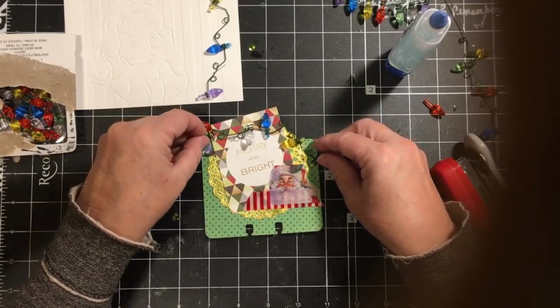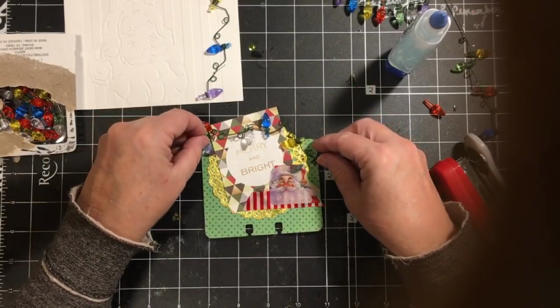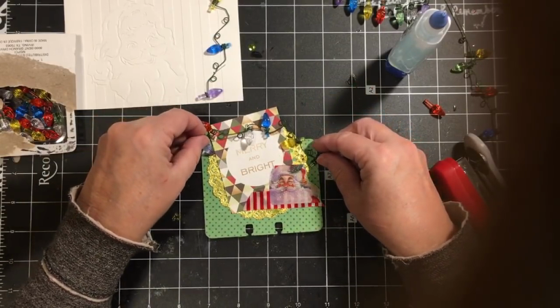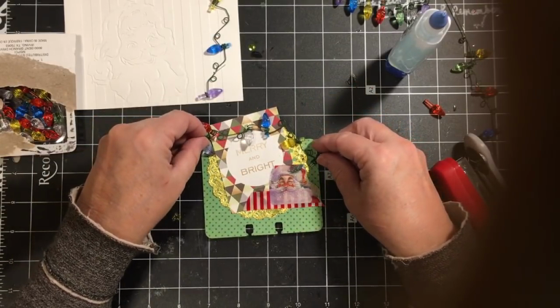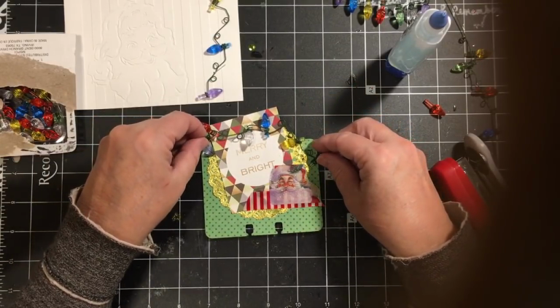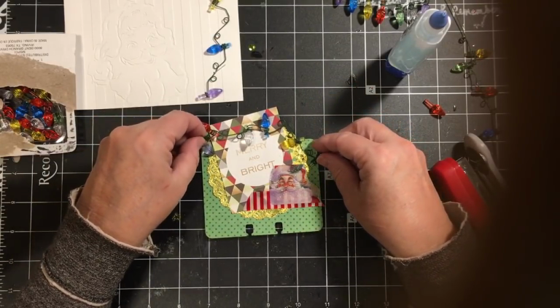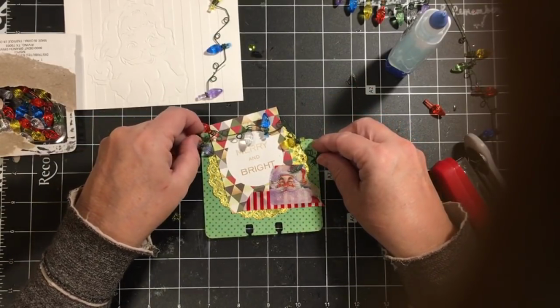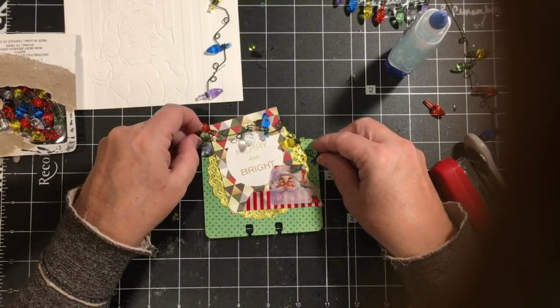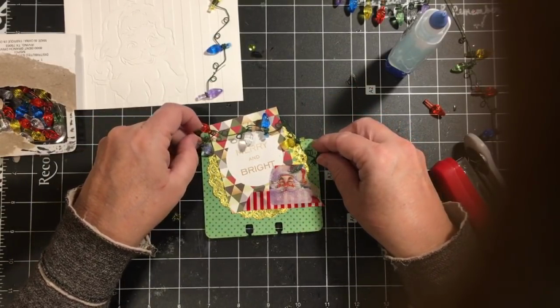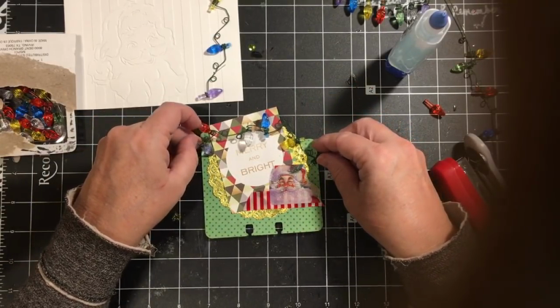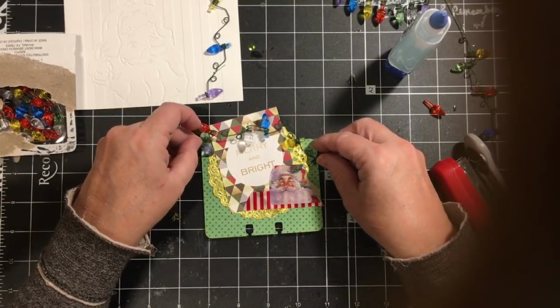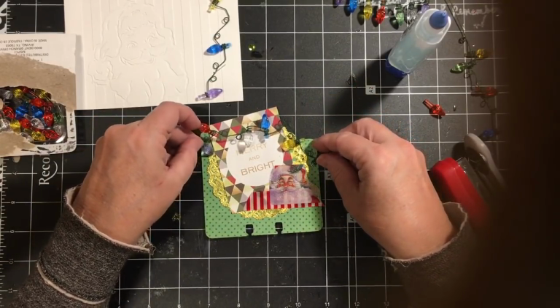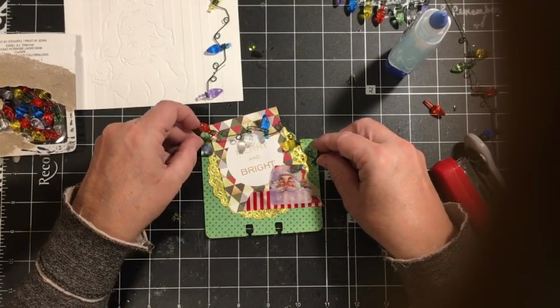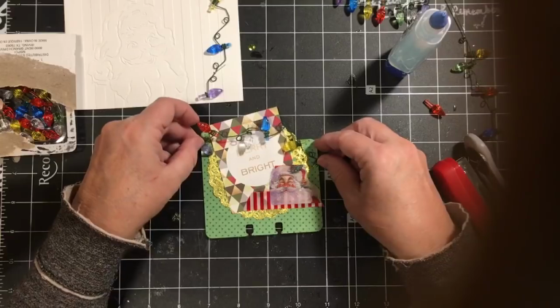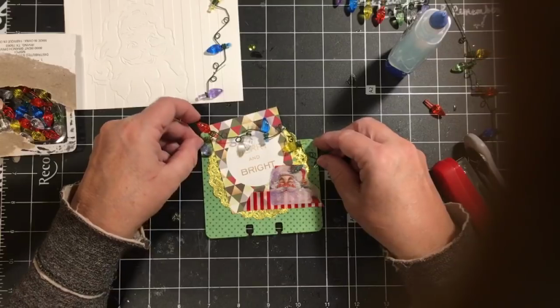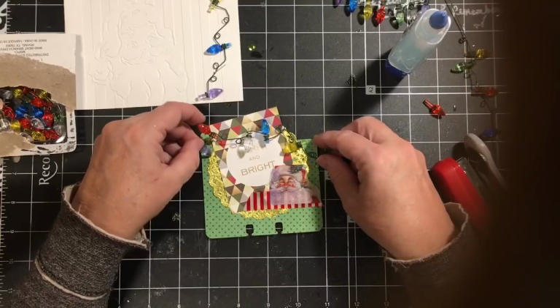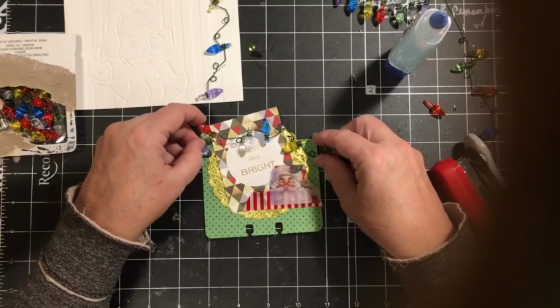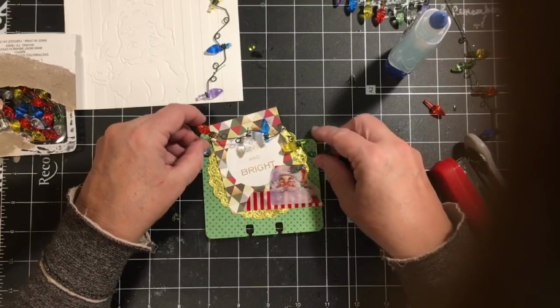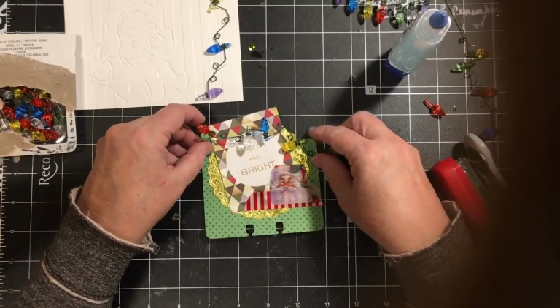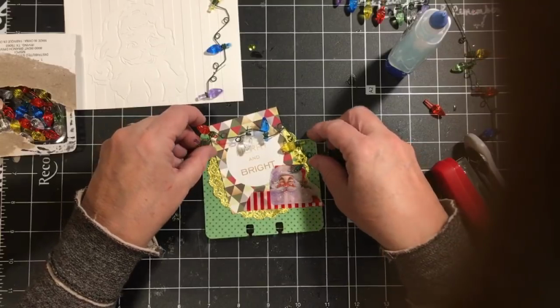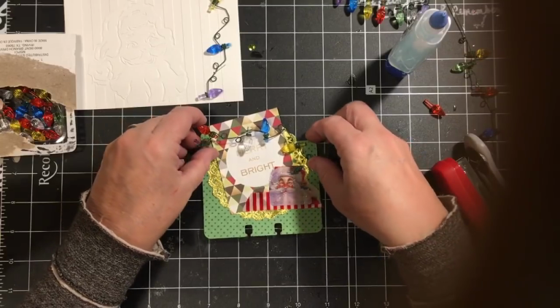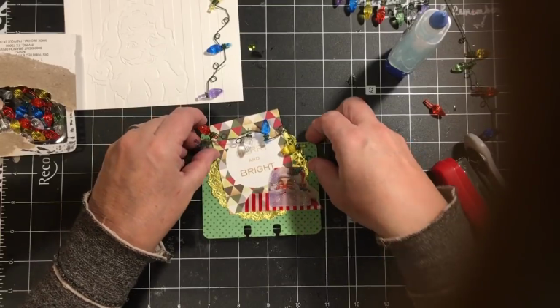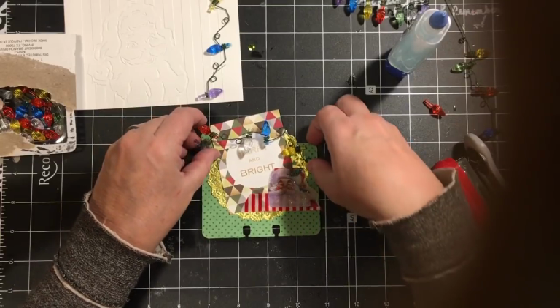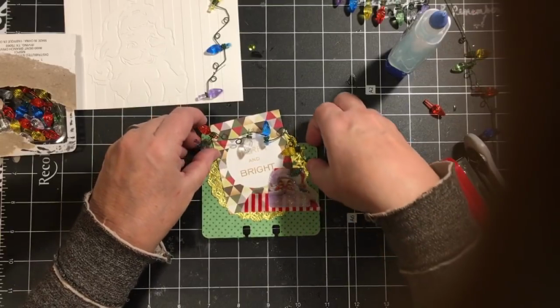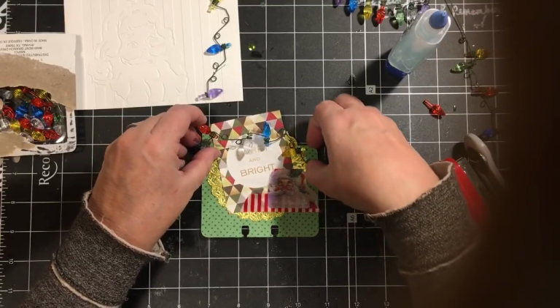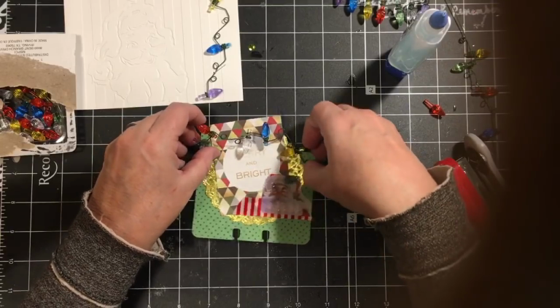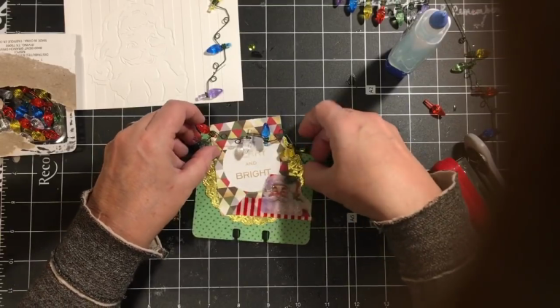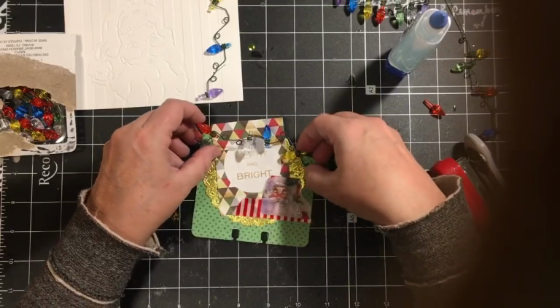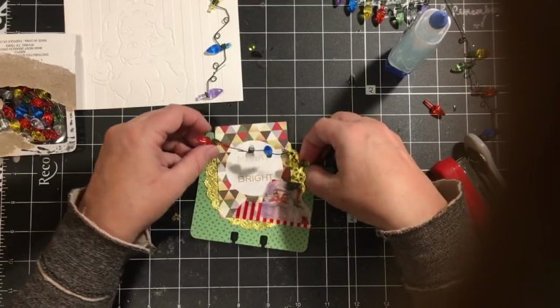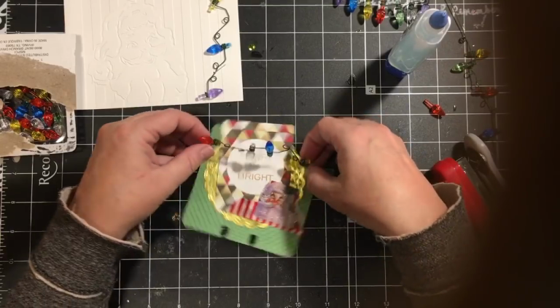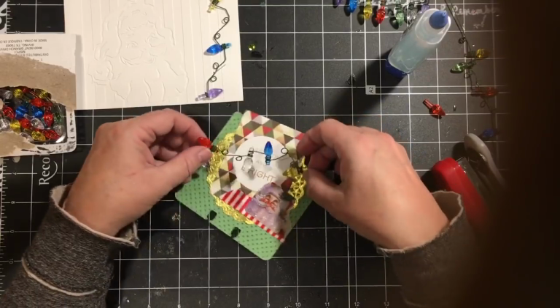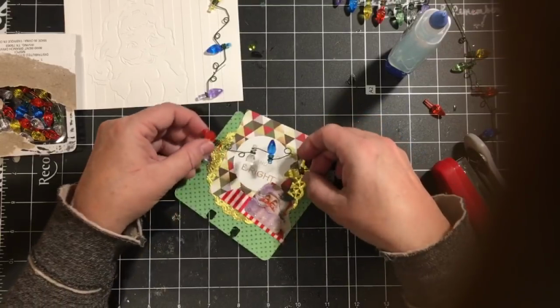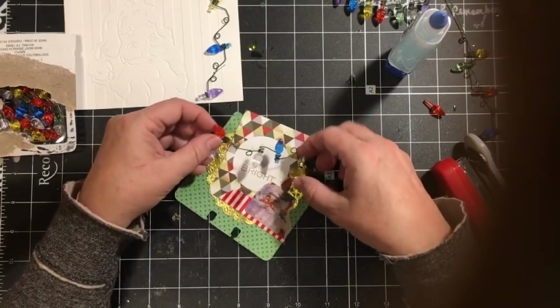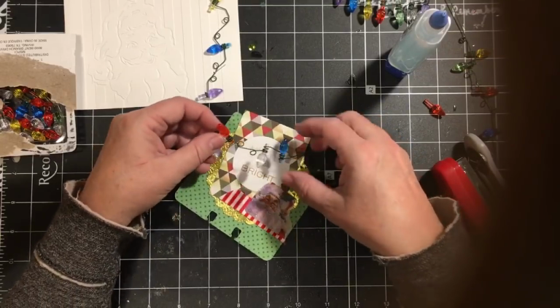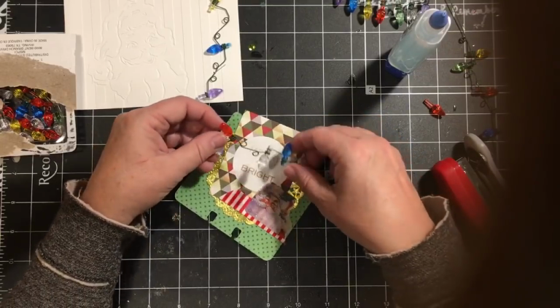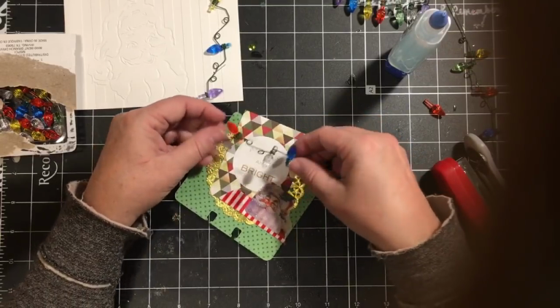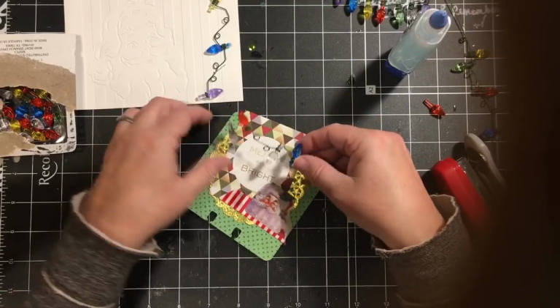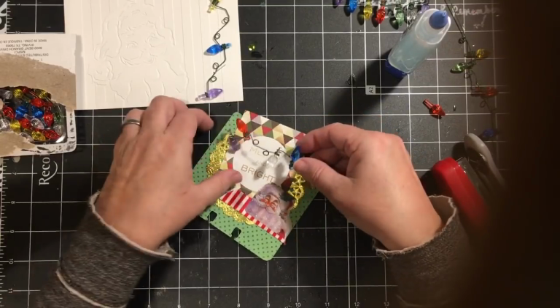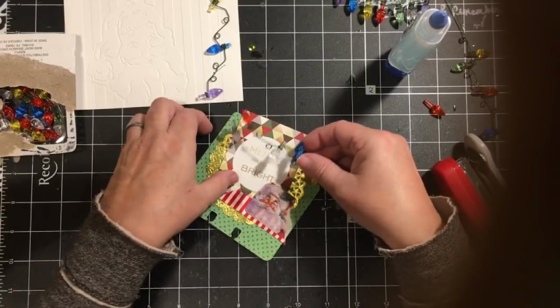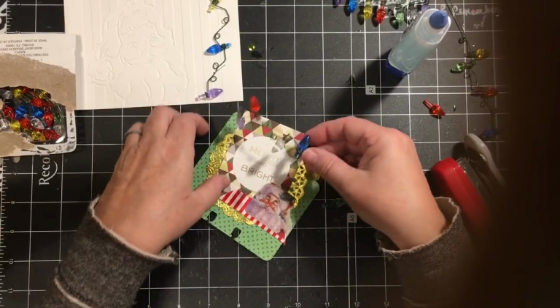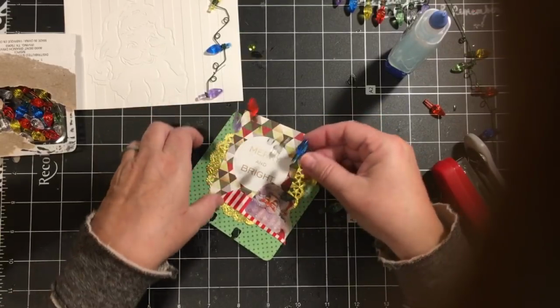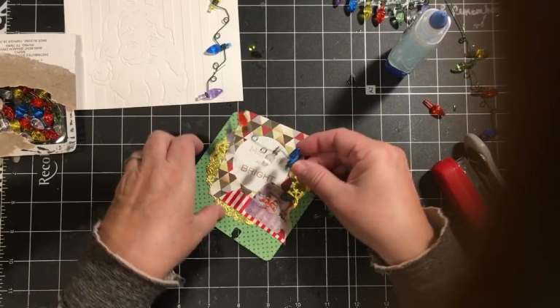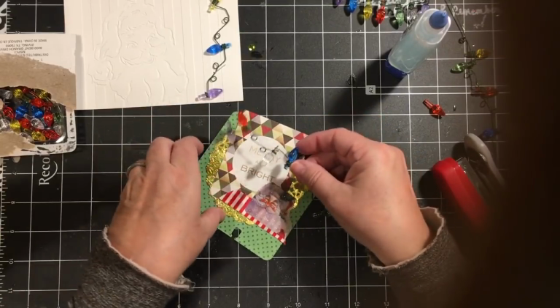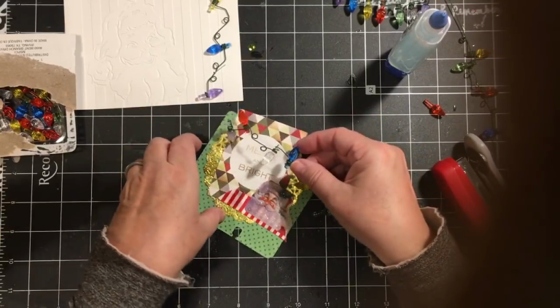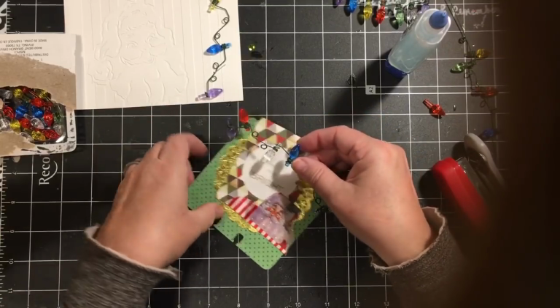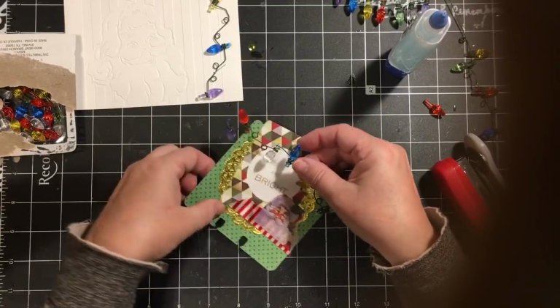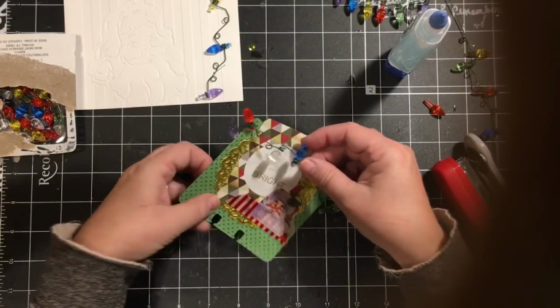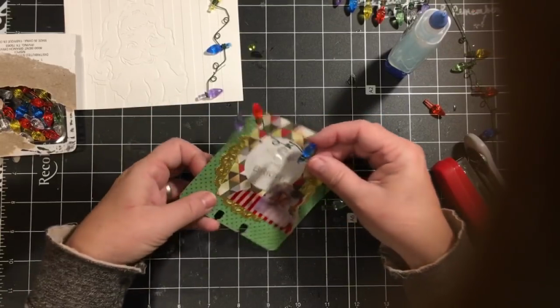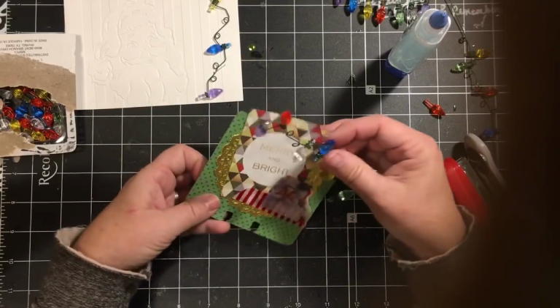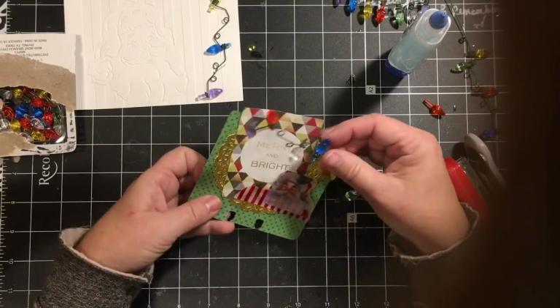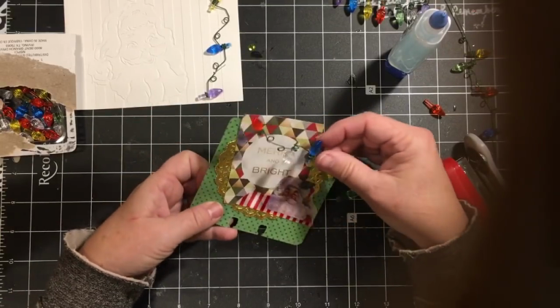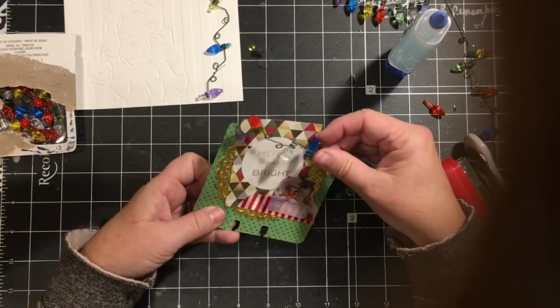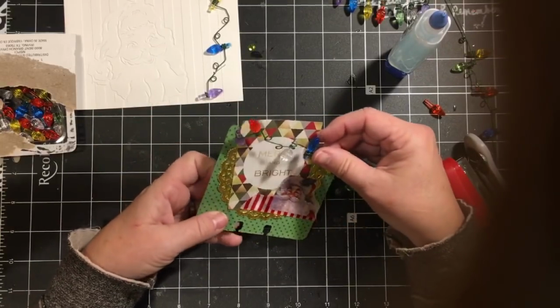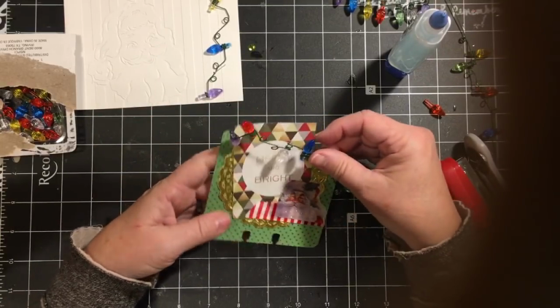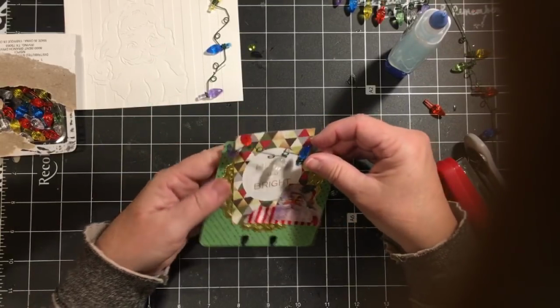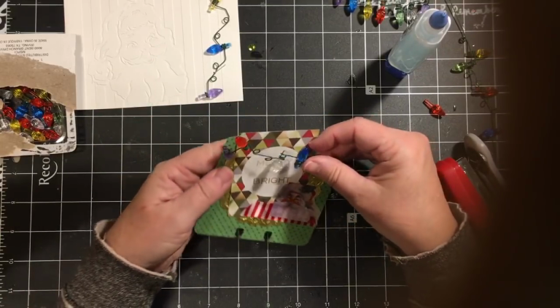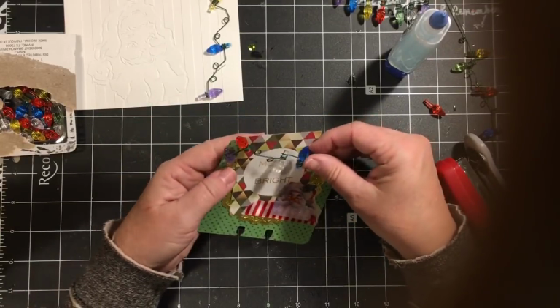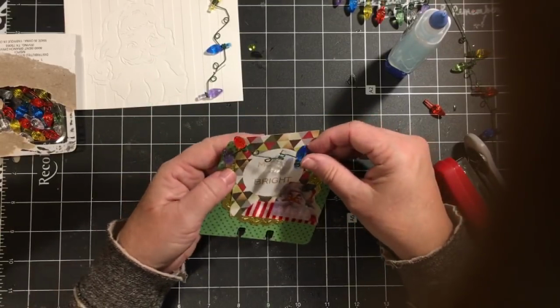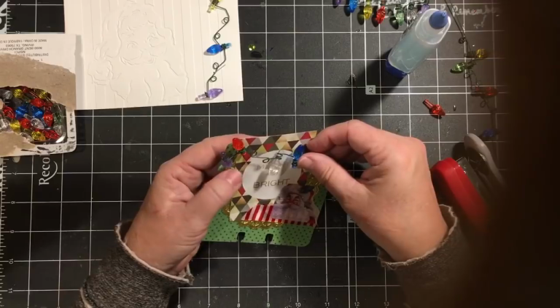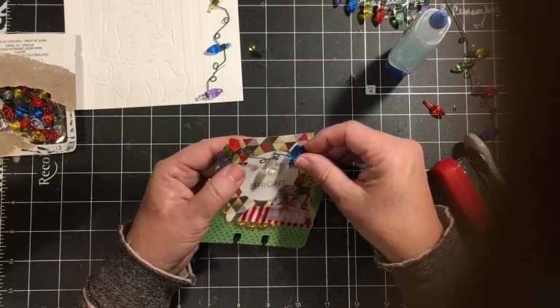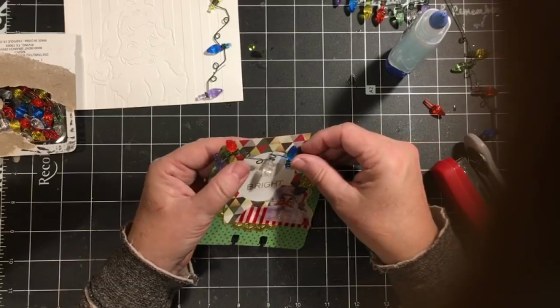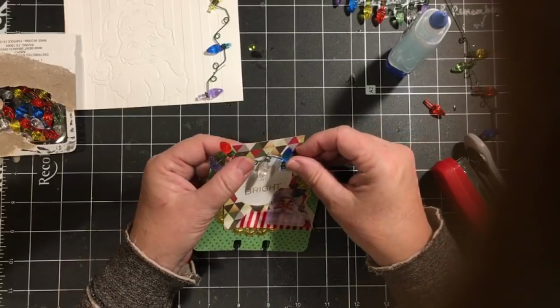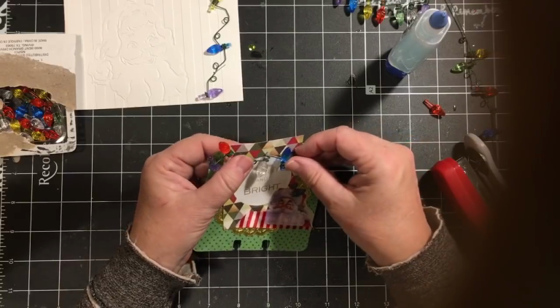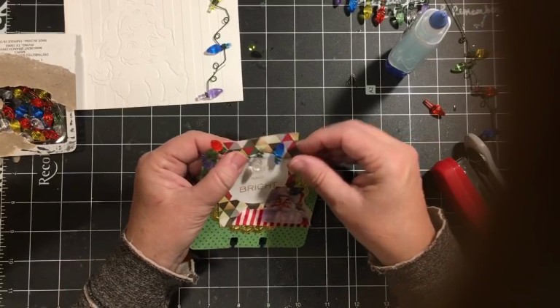I kind of like it going up. So again, I think I'm going to attach it with my stapler.